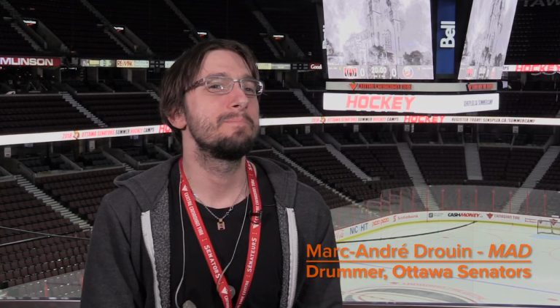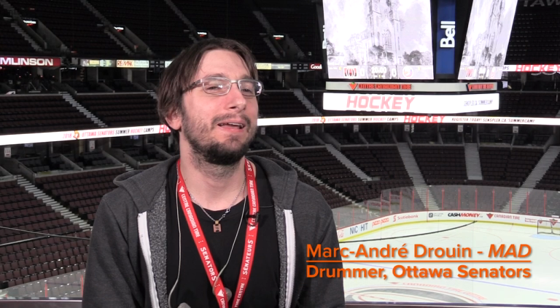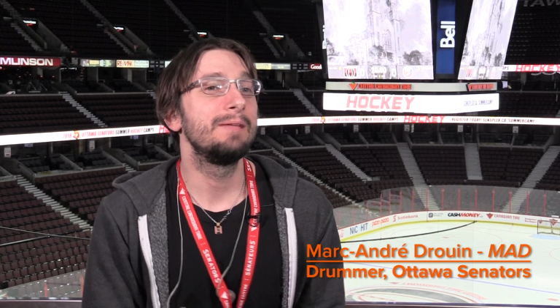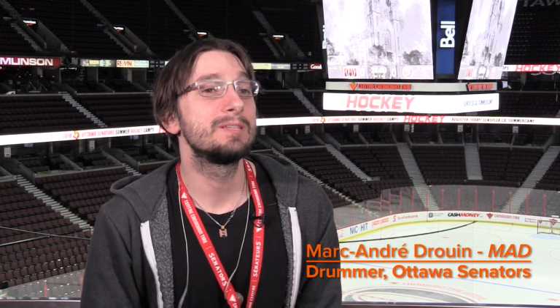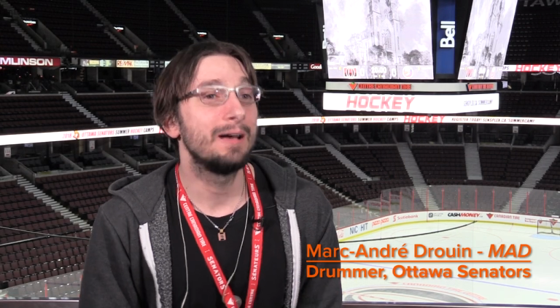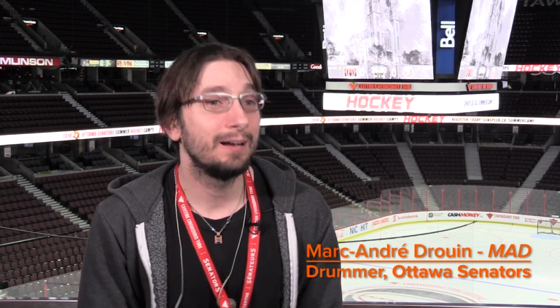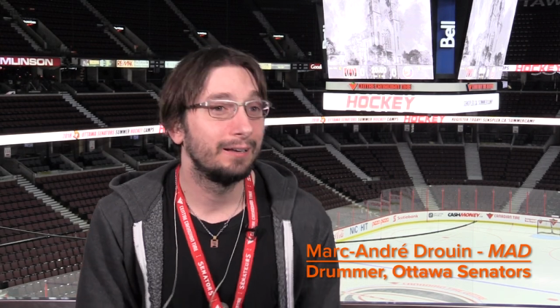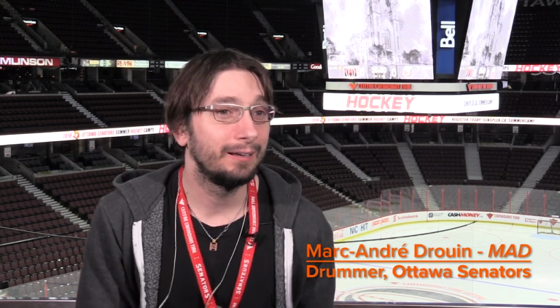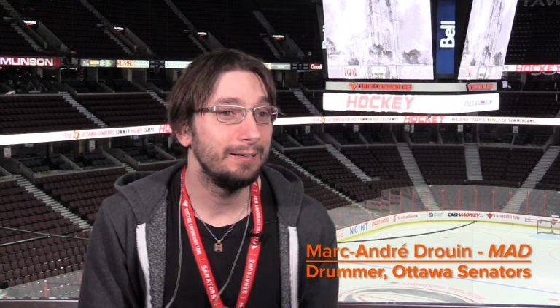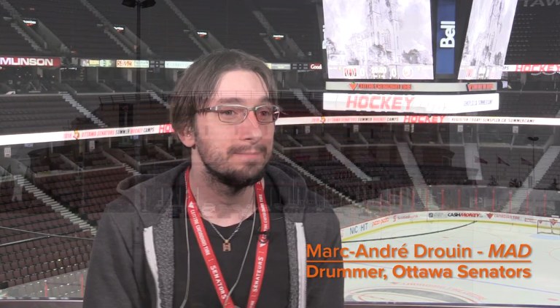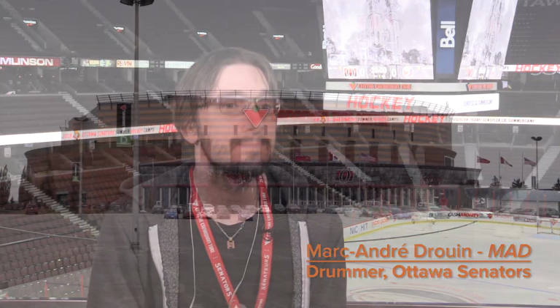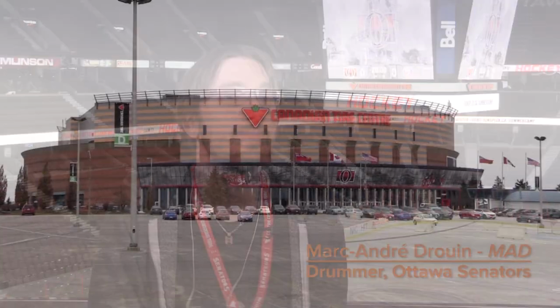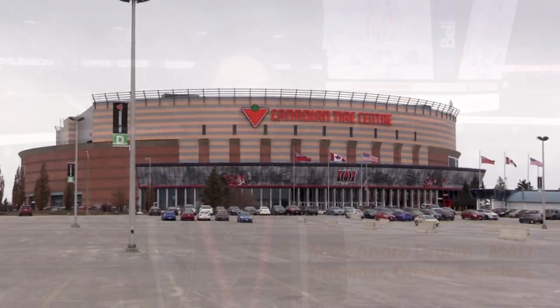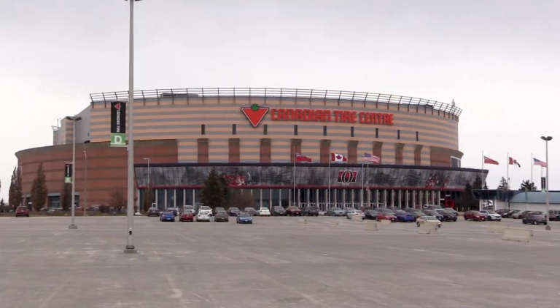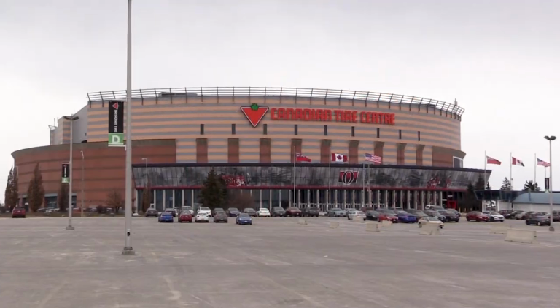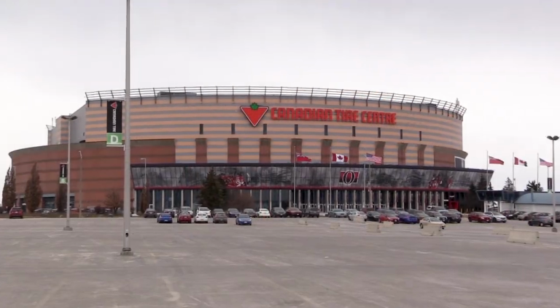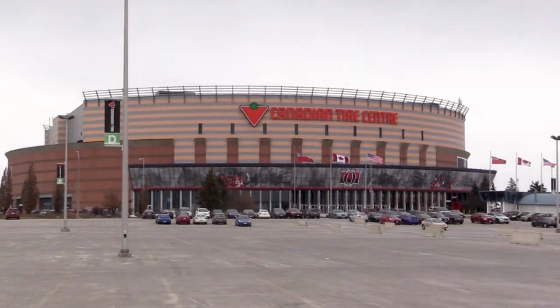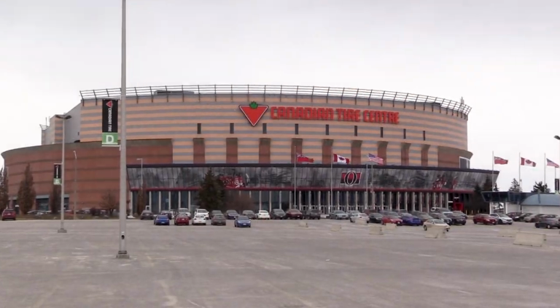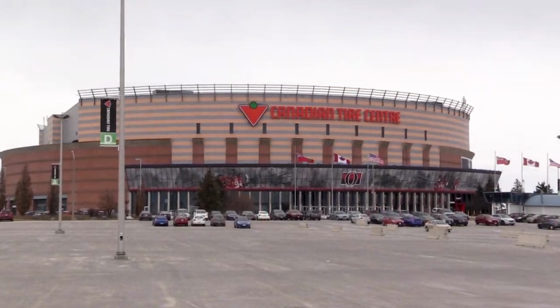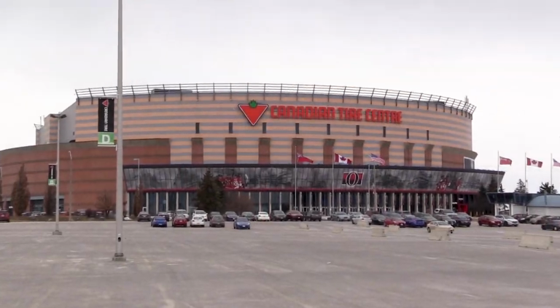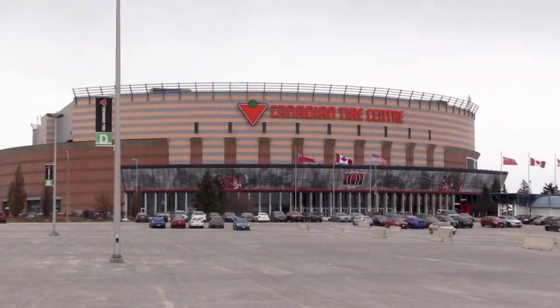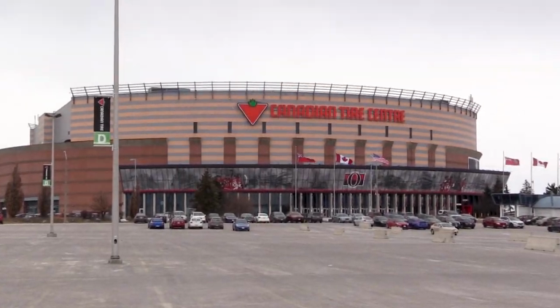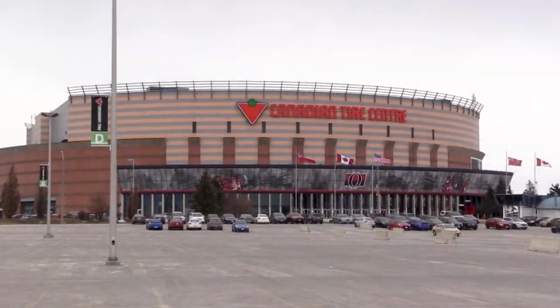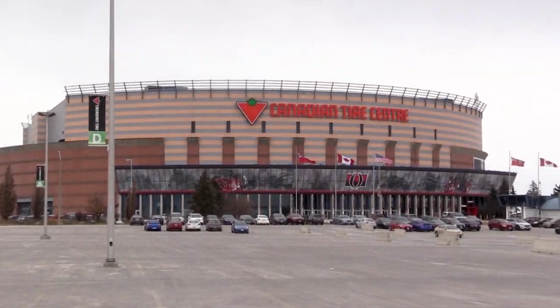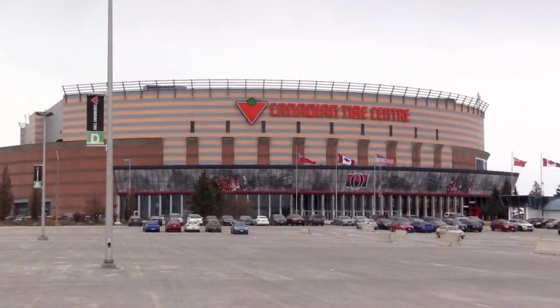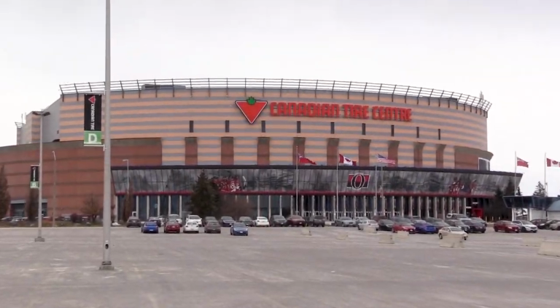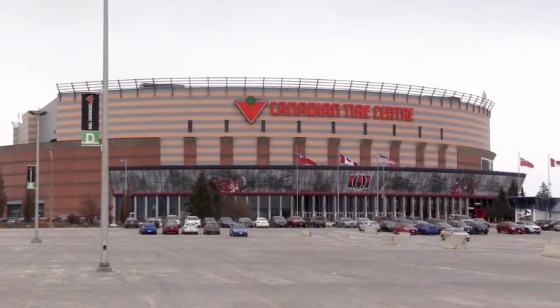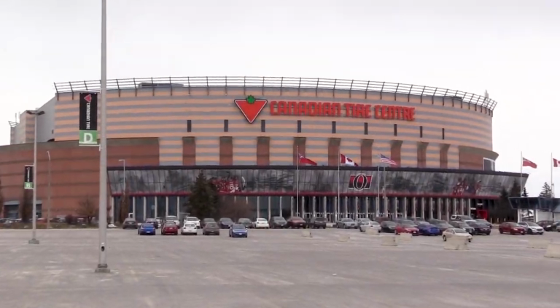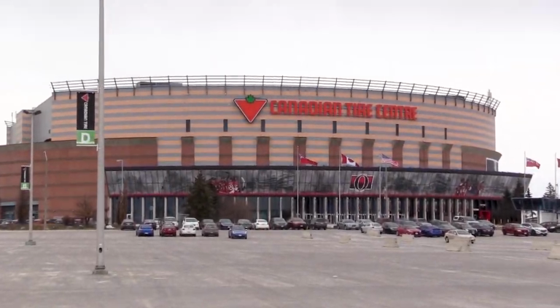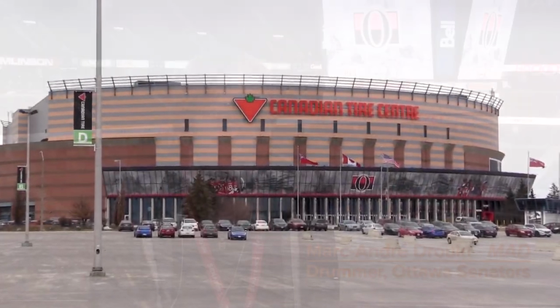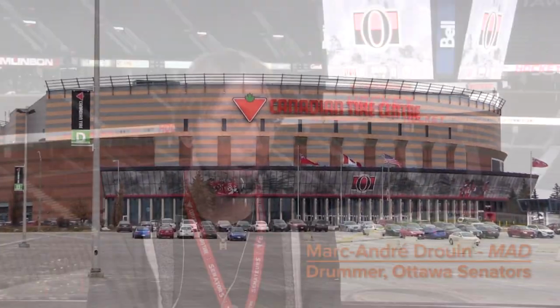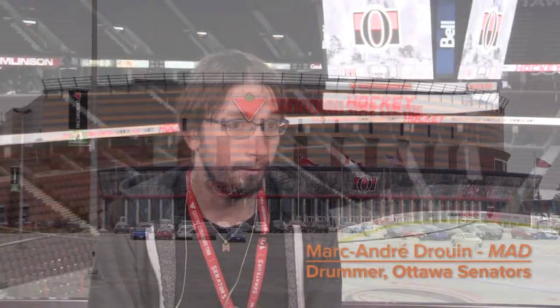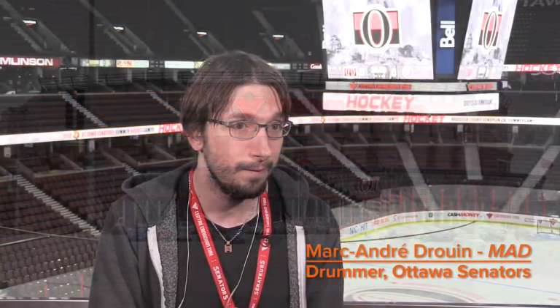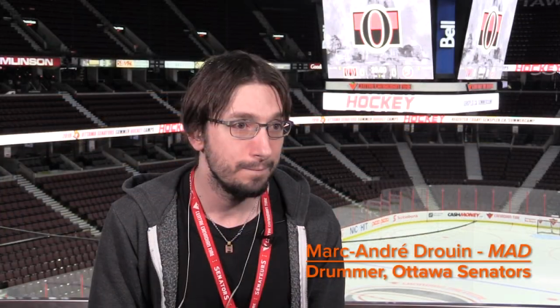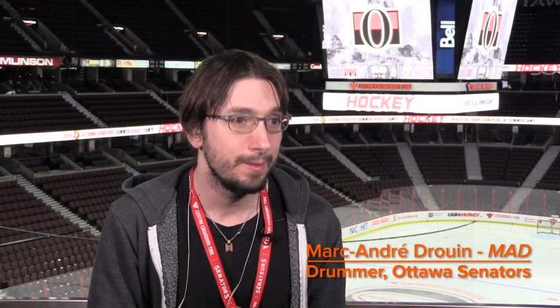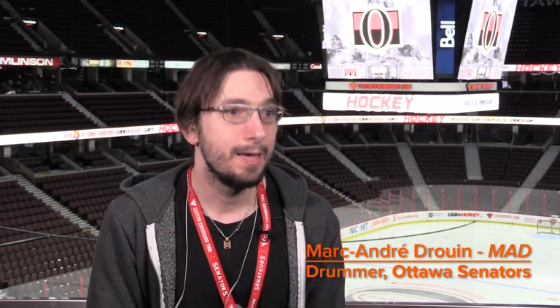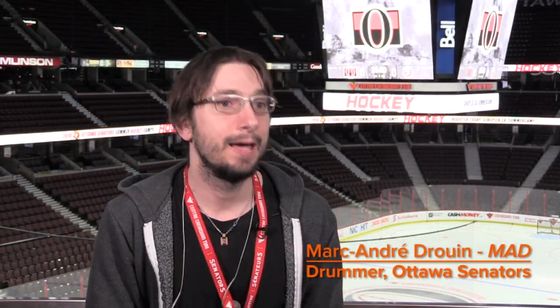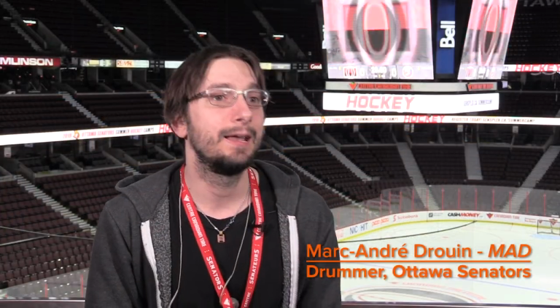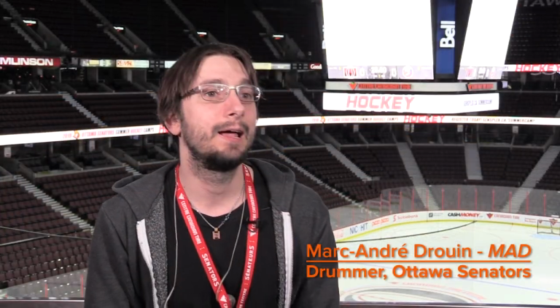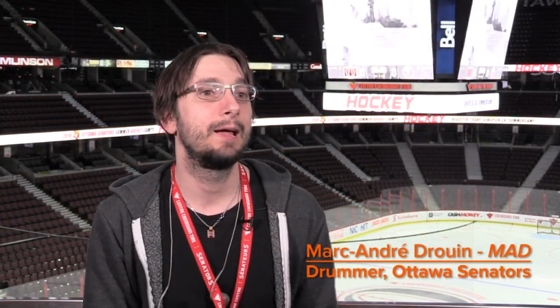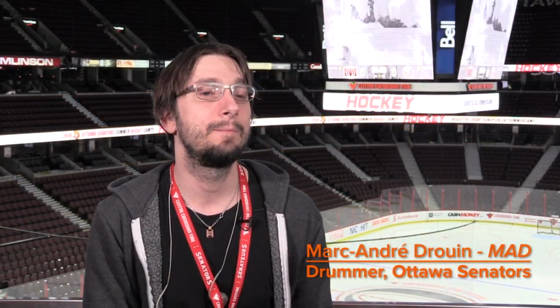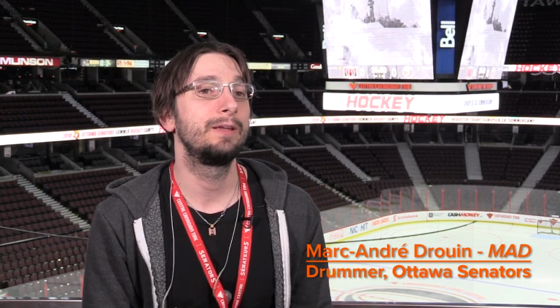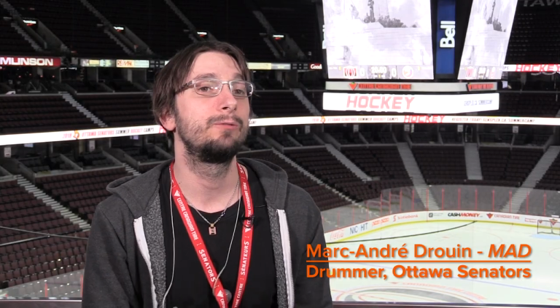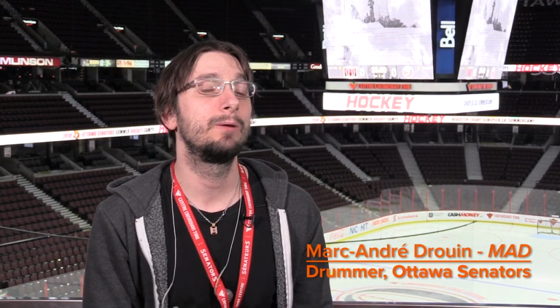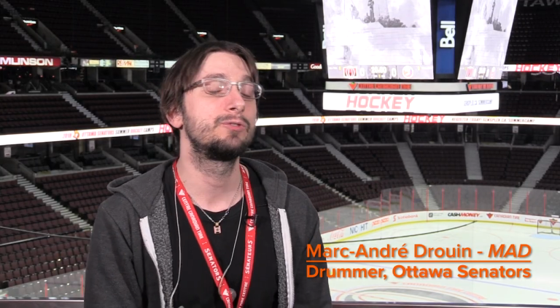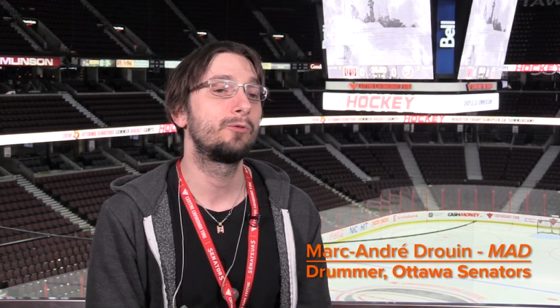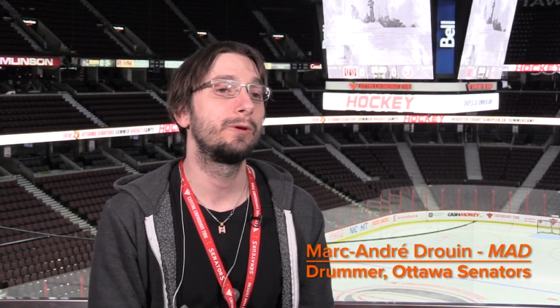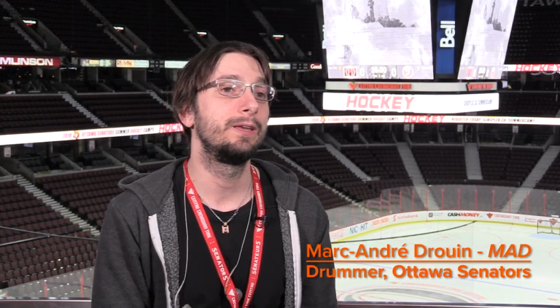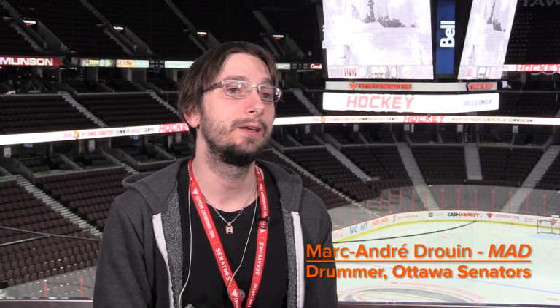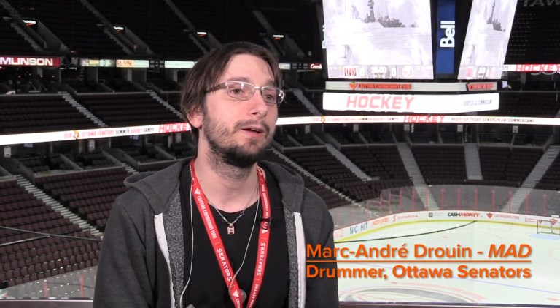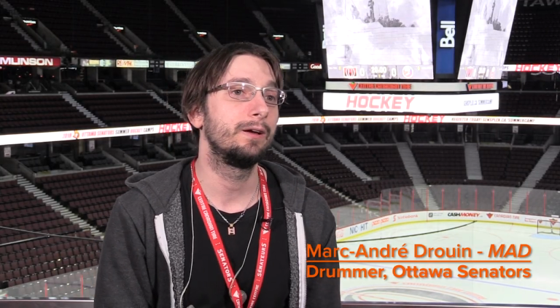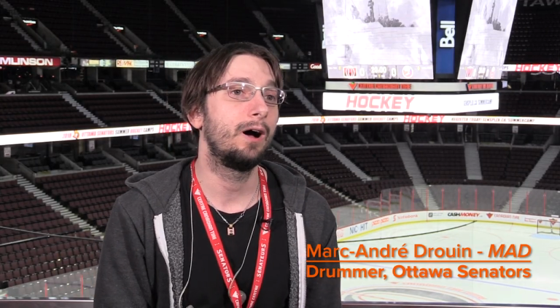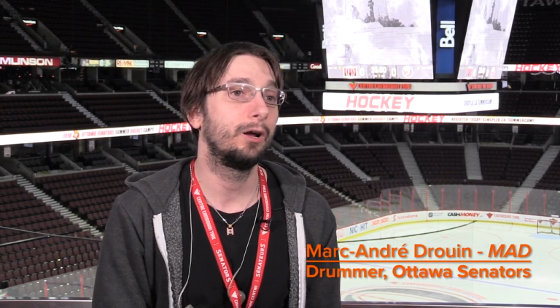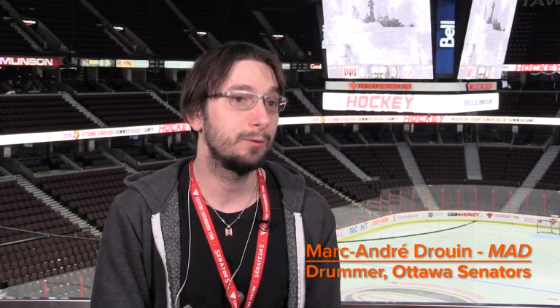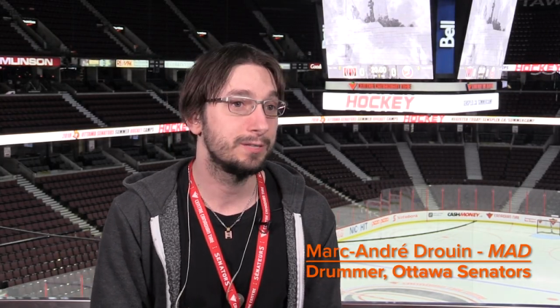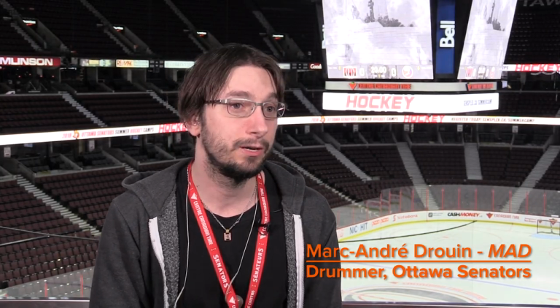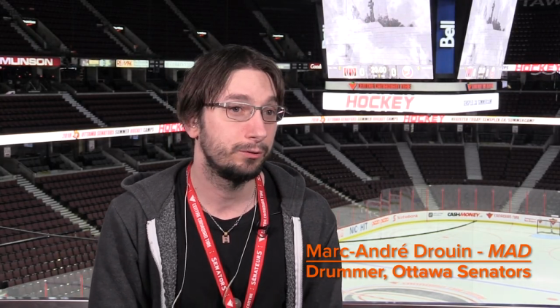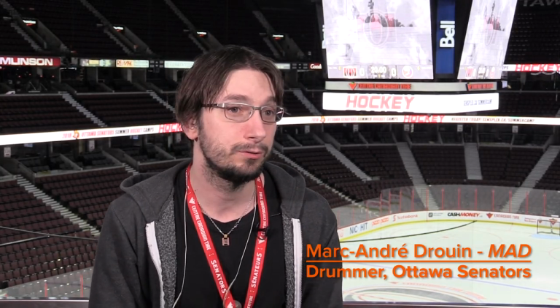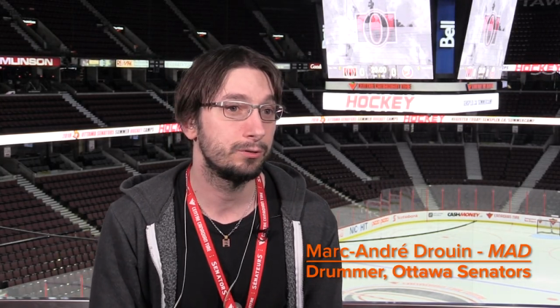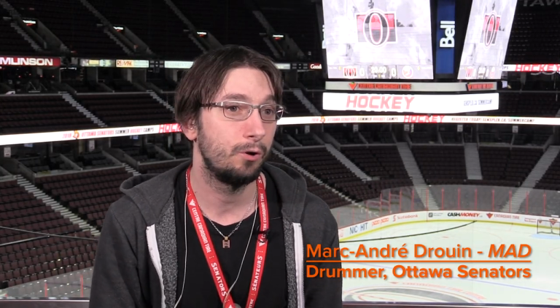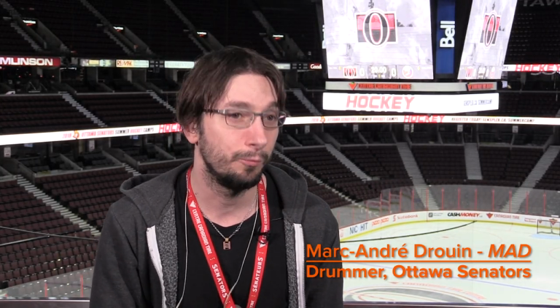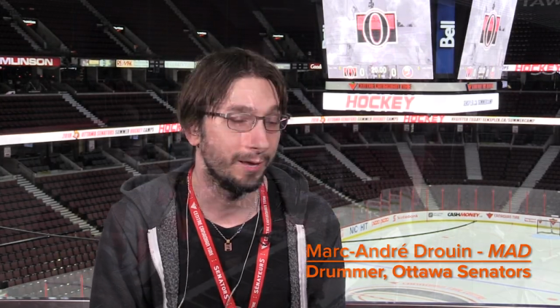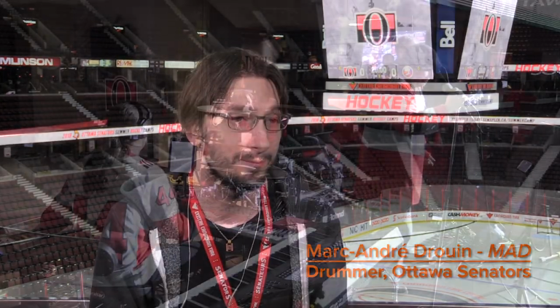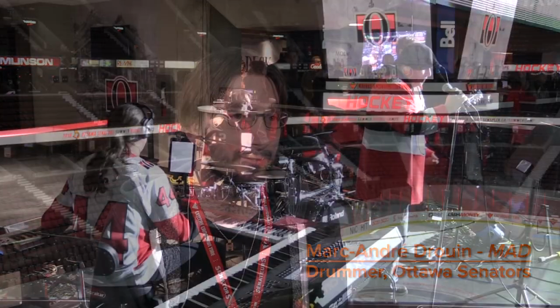My name is Marc-André and we're here at the Canadian Tire Centre in Ottawa. I play drums for the Ottawa Senators home games.